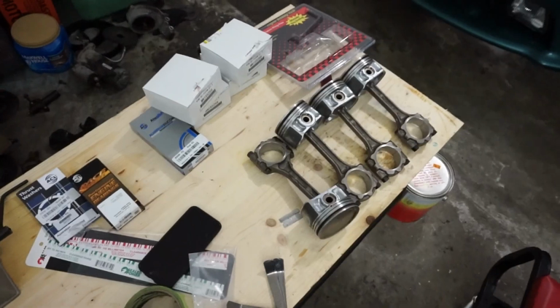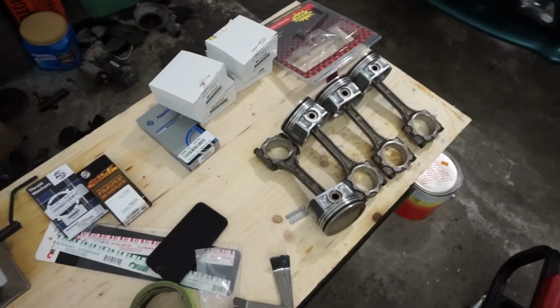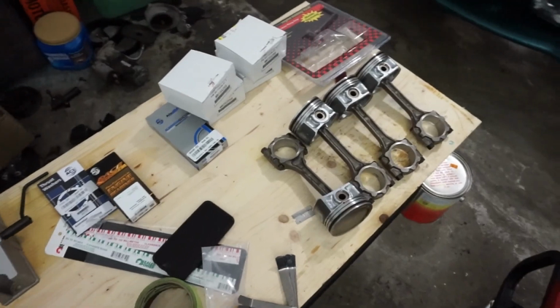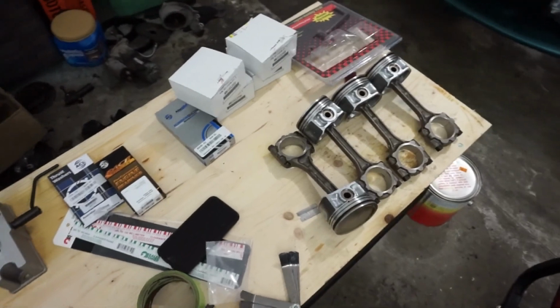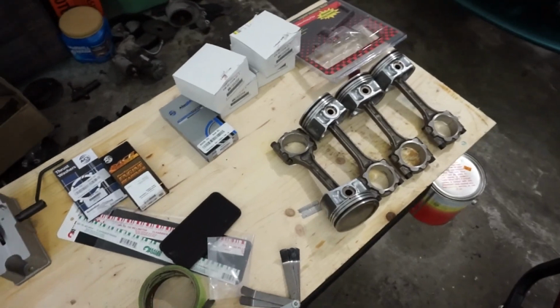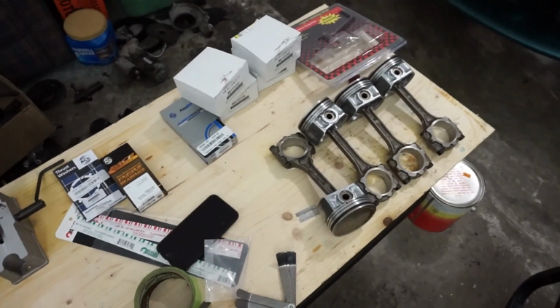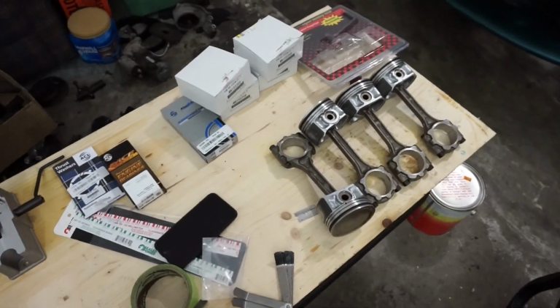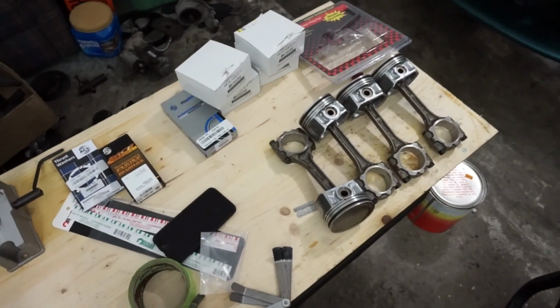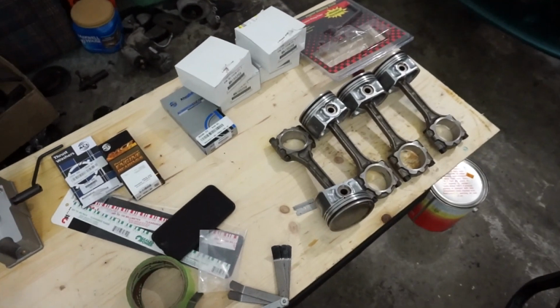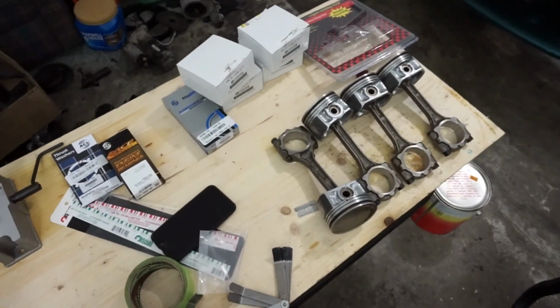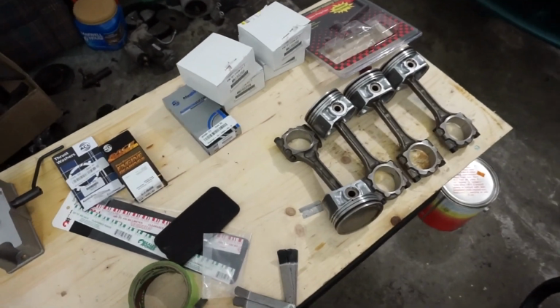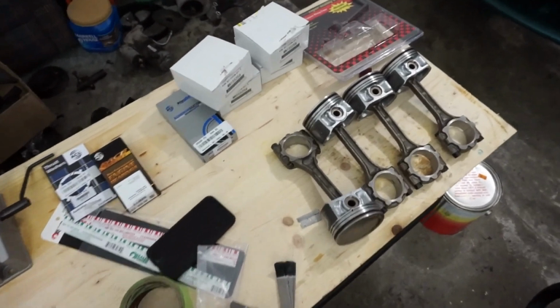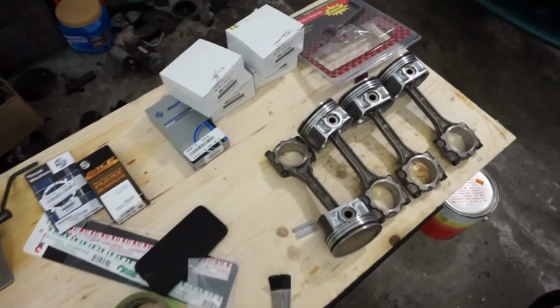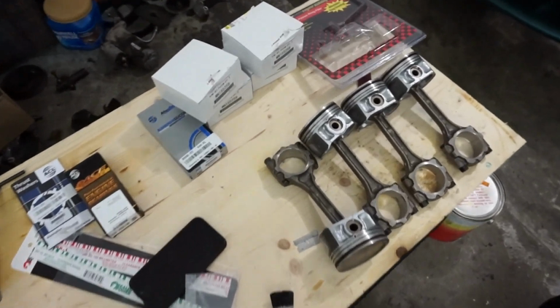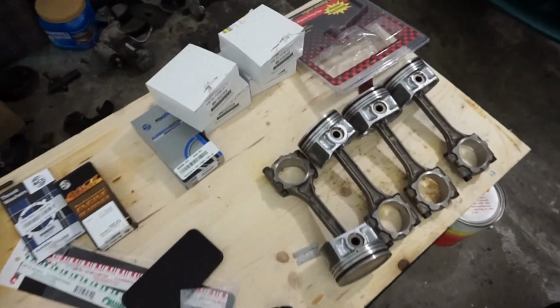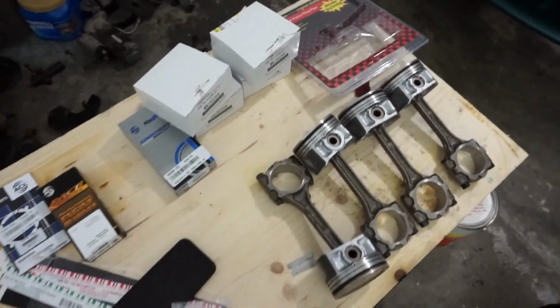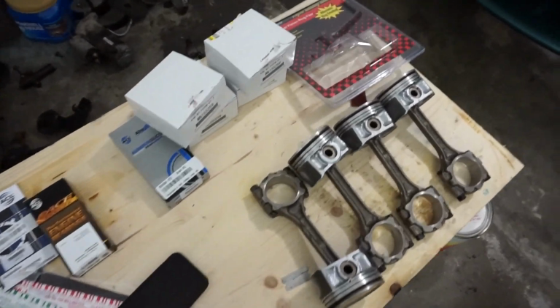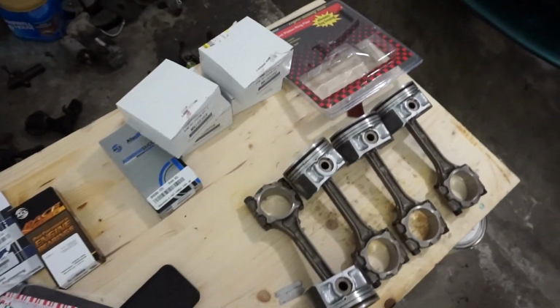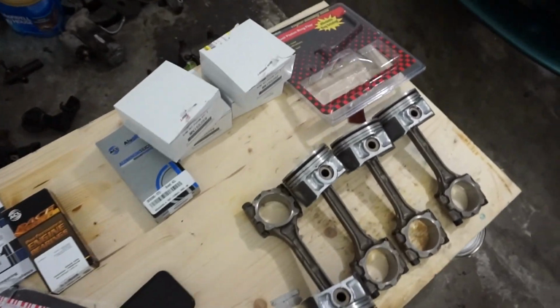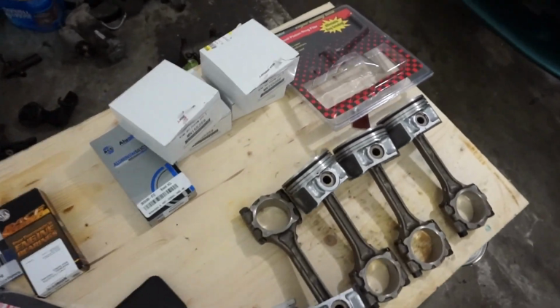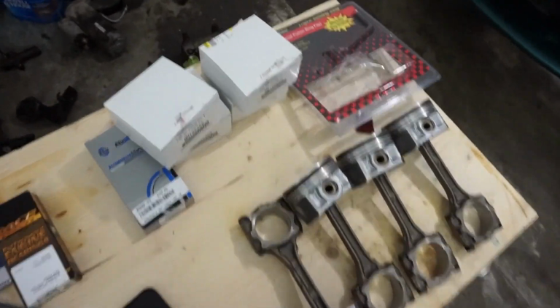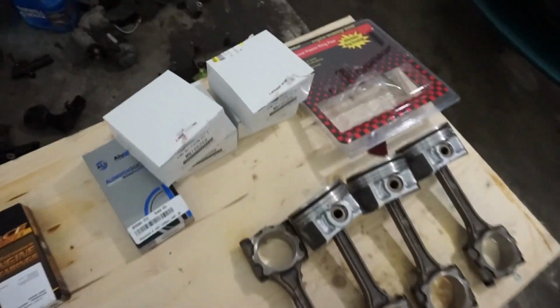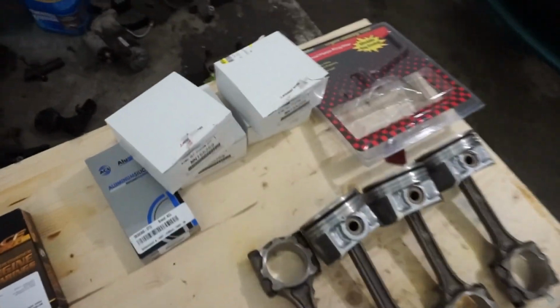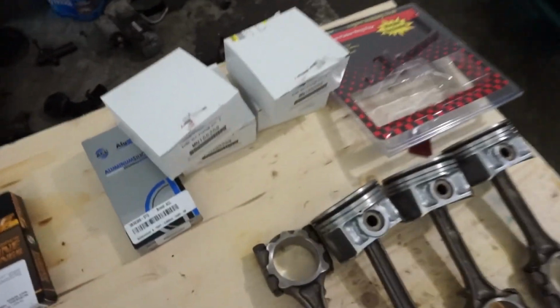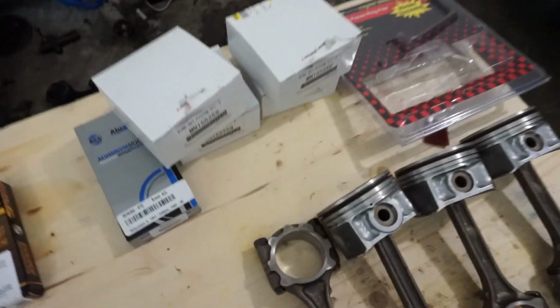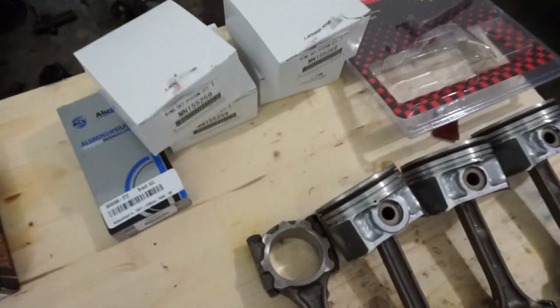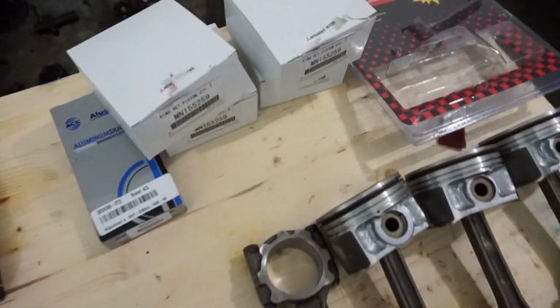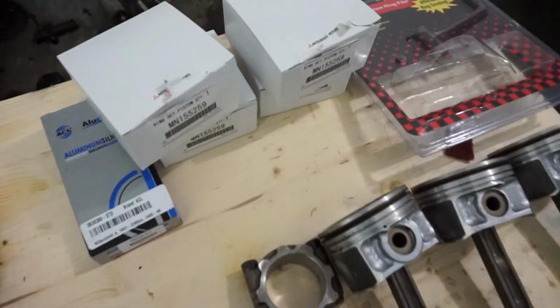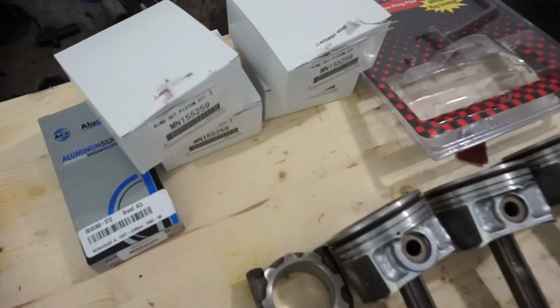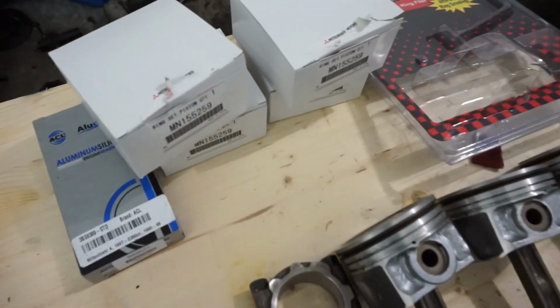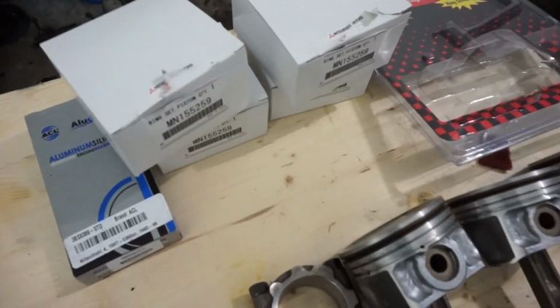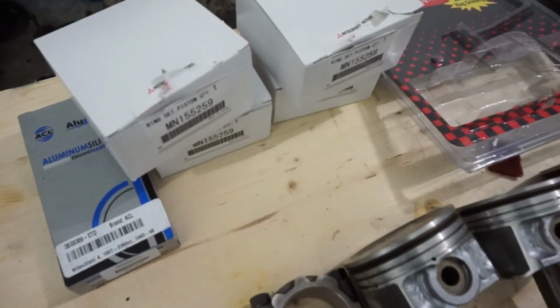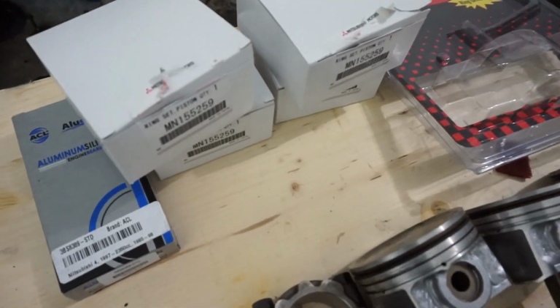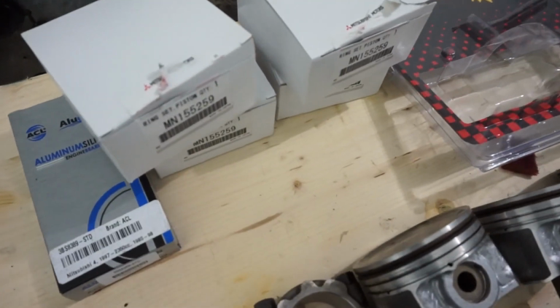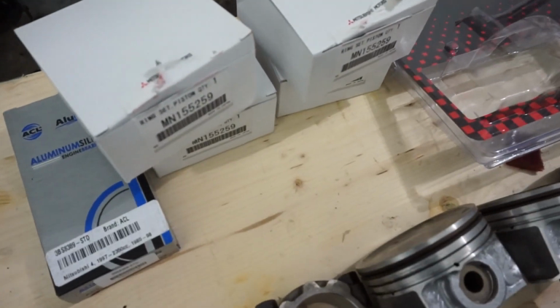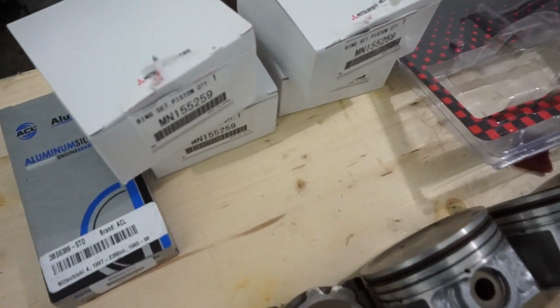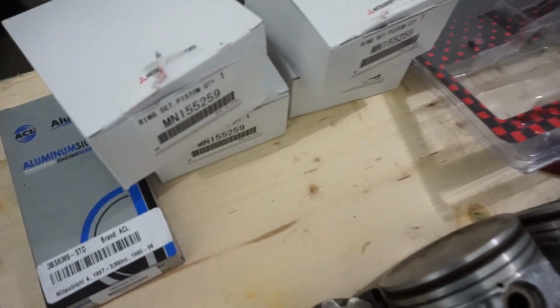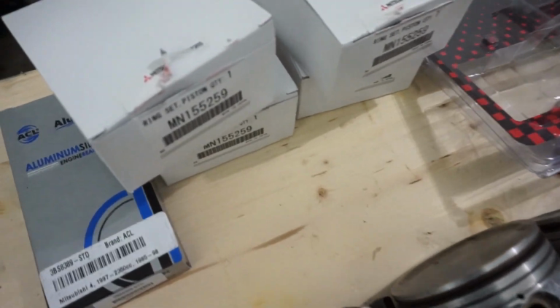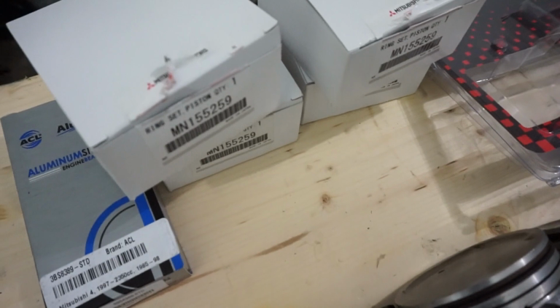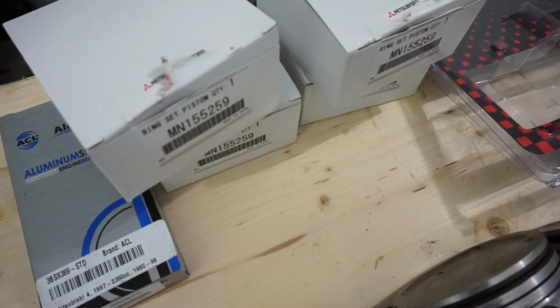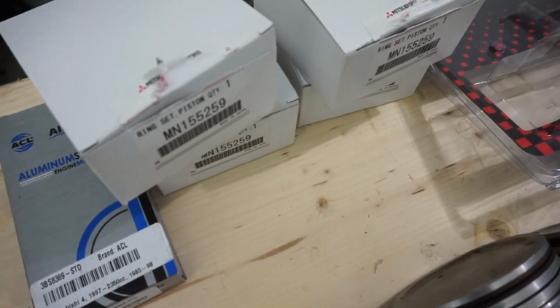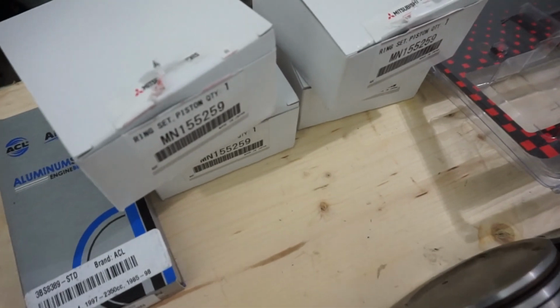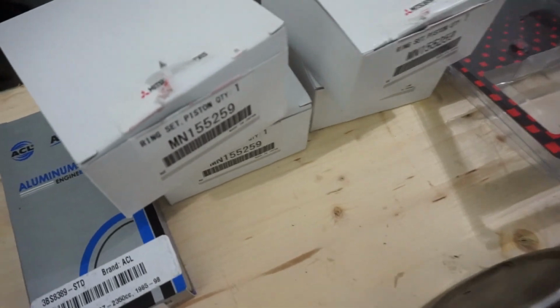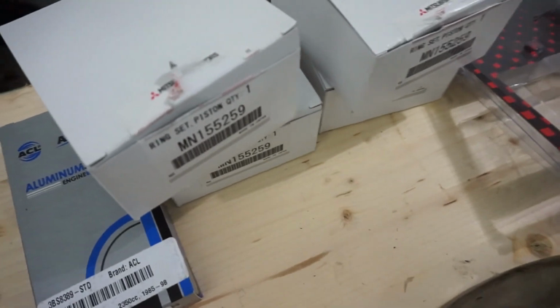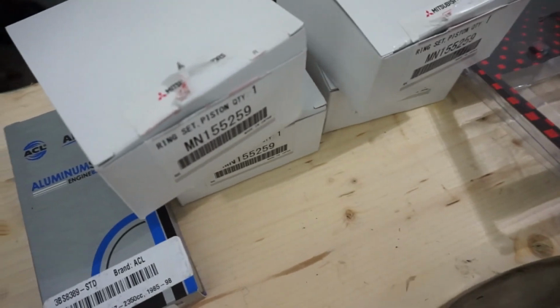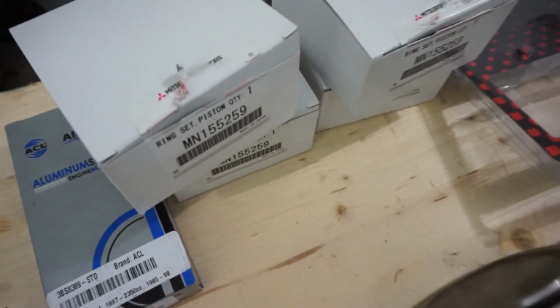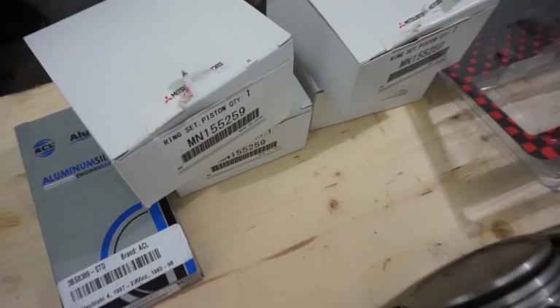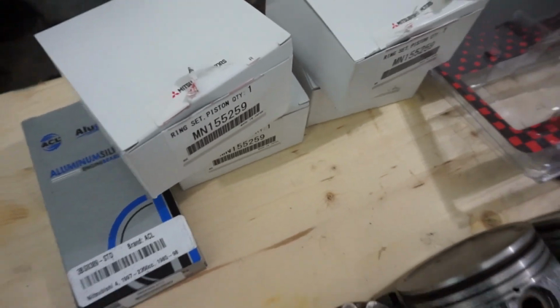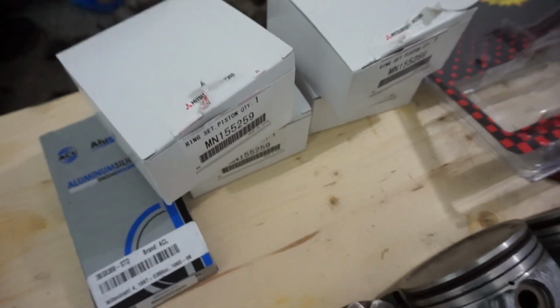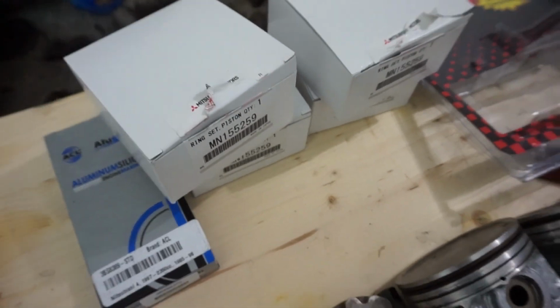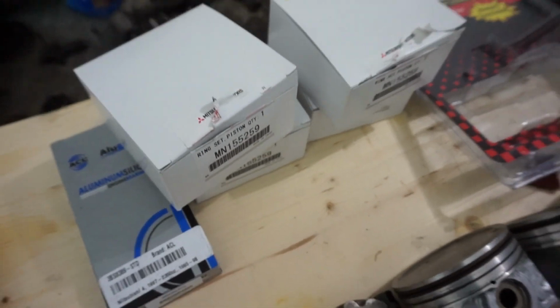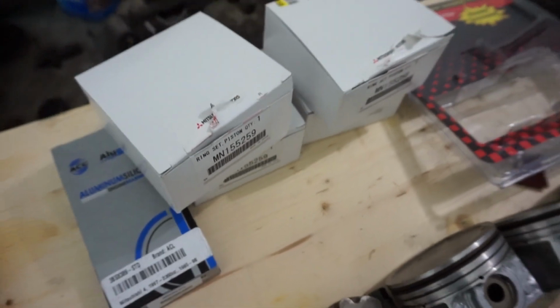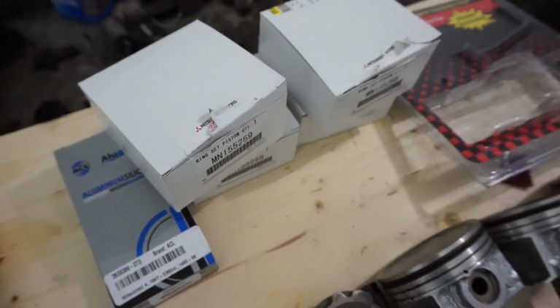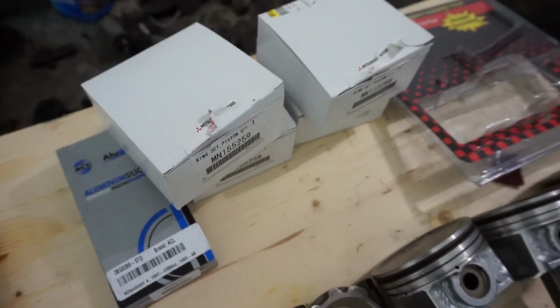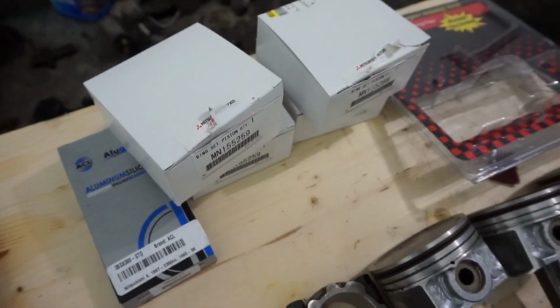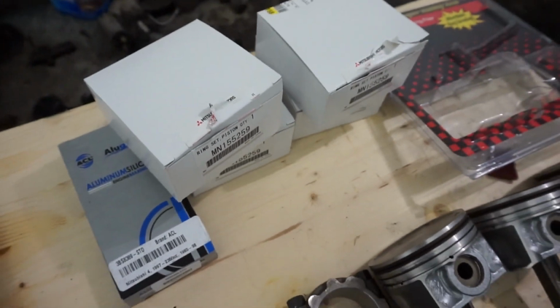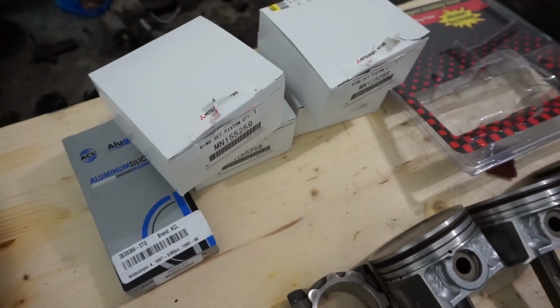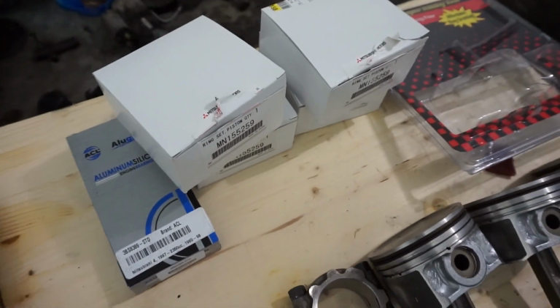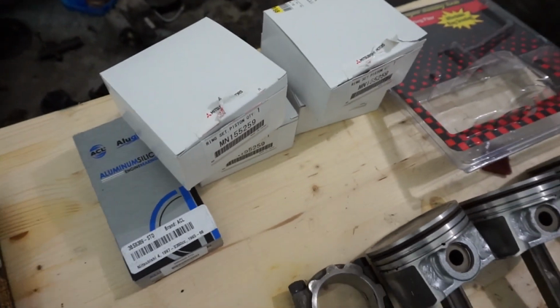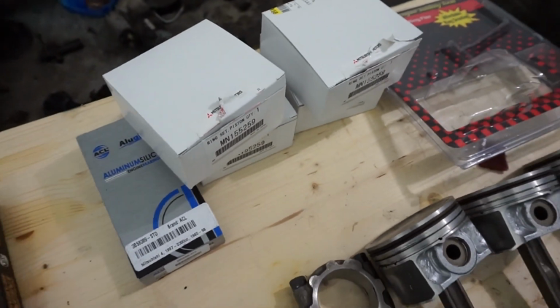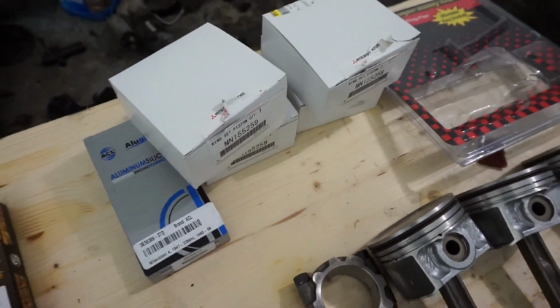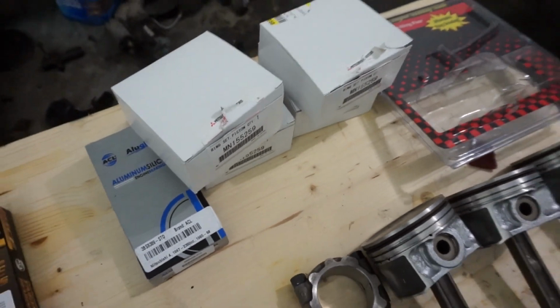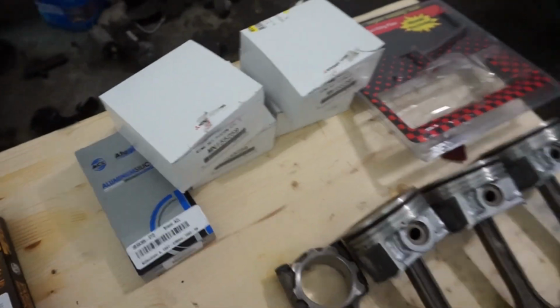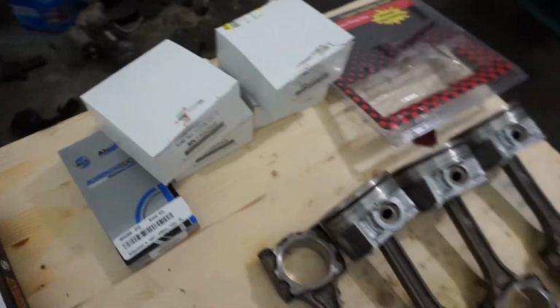Now that I have all the piston ring end gaps to where I want them, I just put them back in the box and numbered them by cylinder.